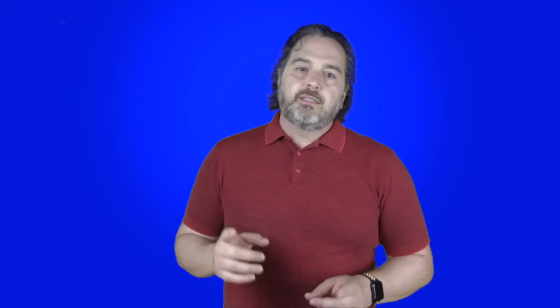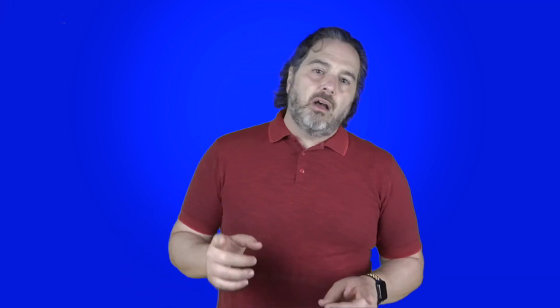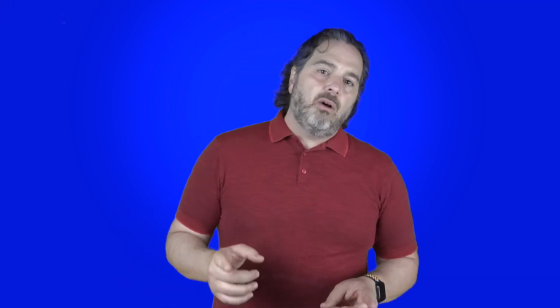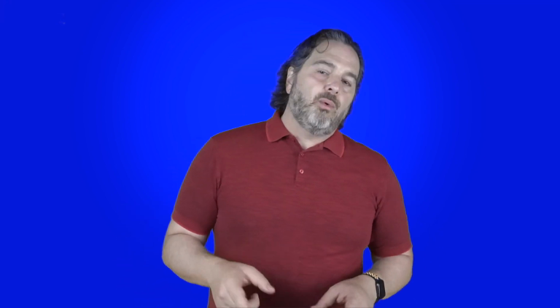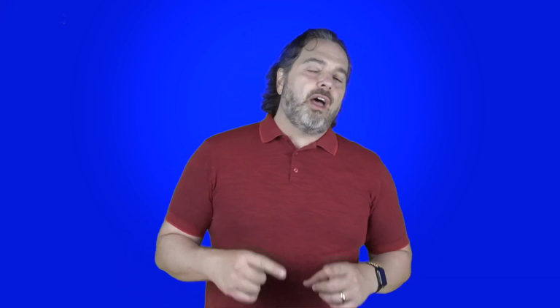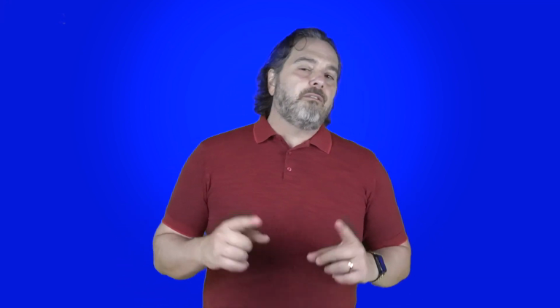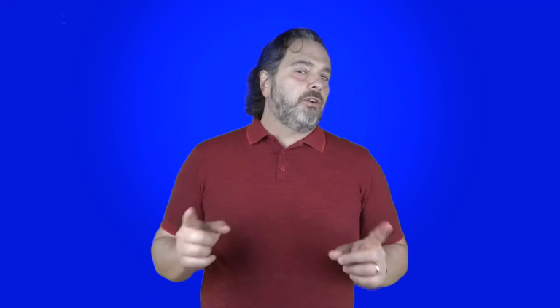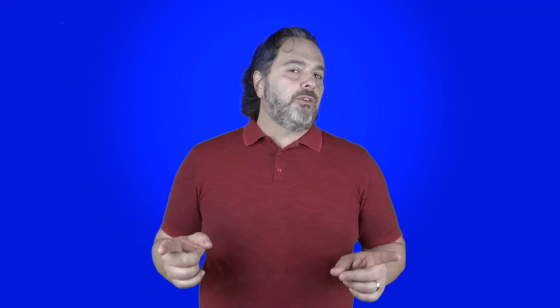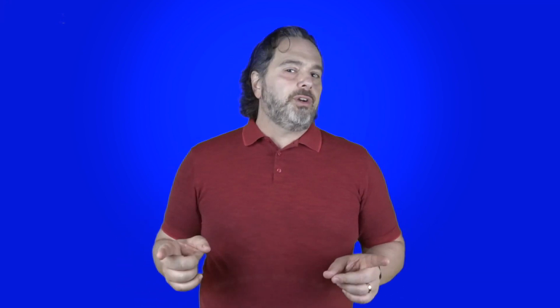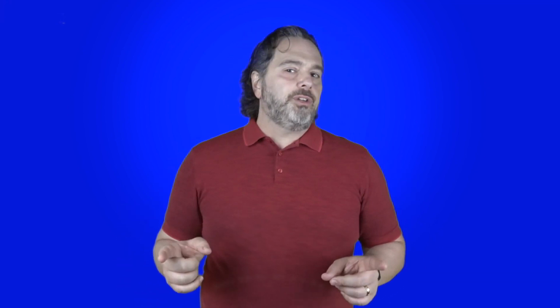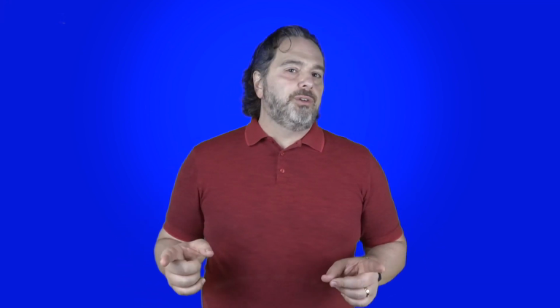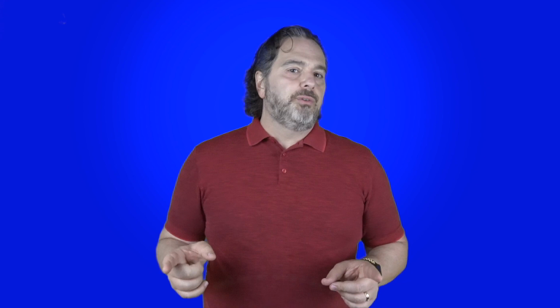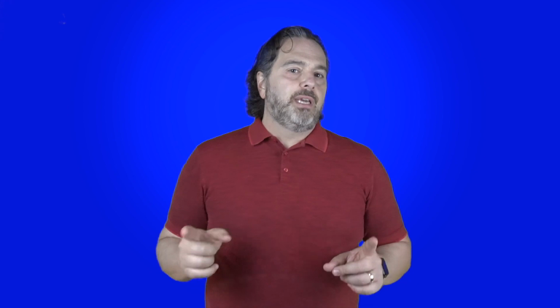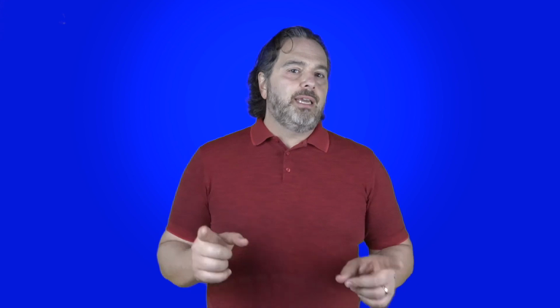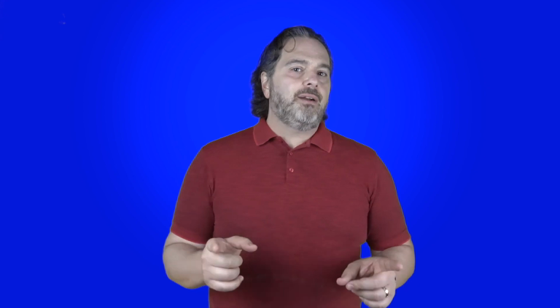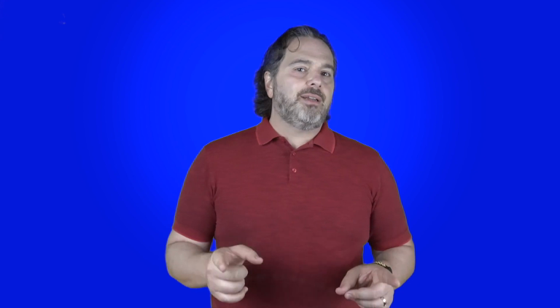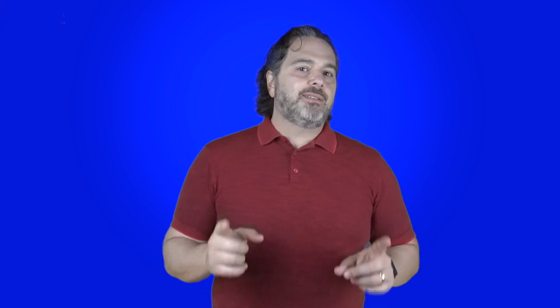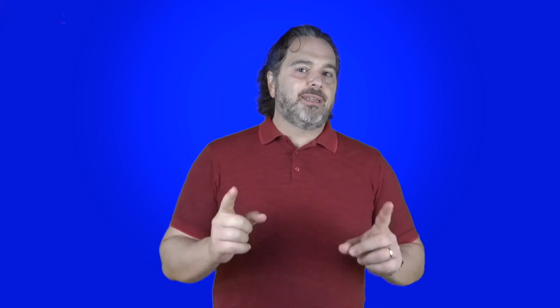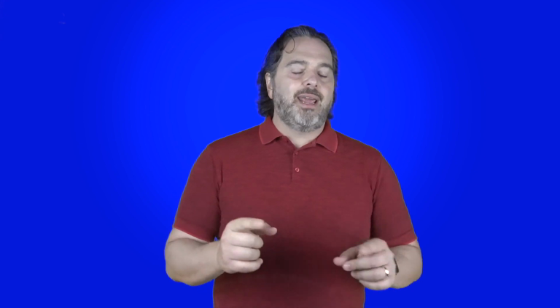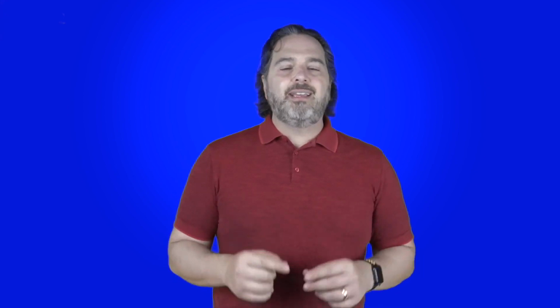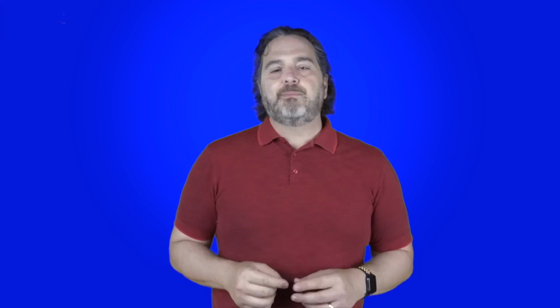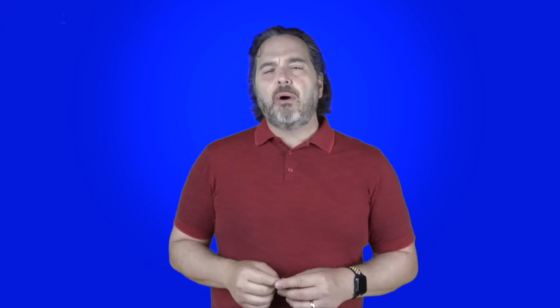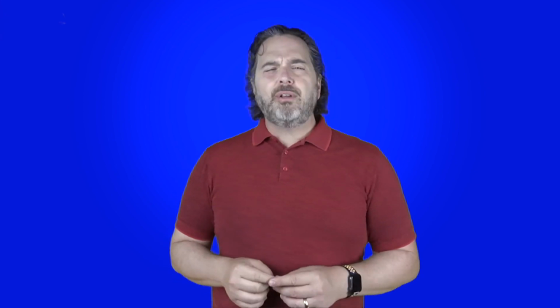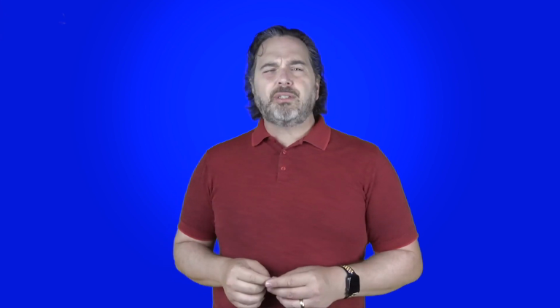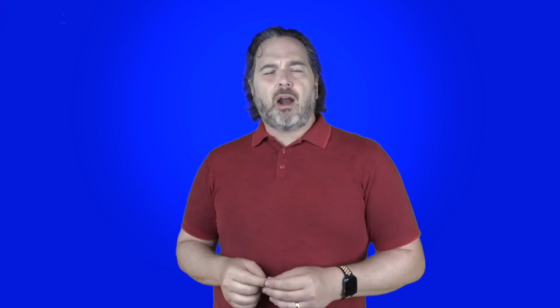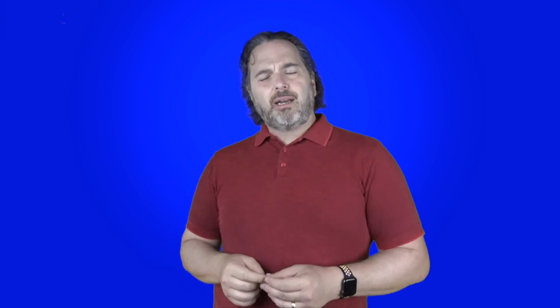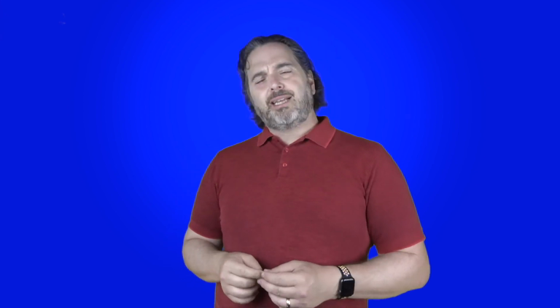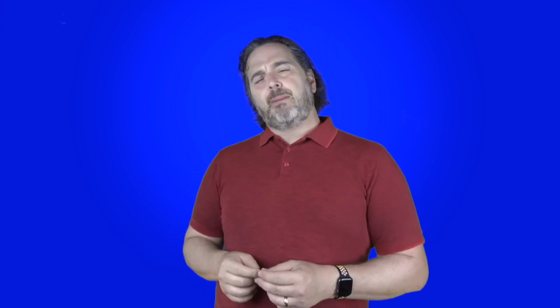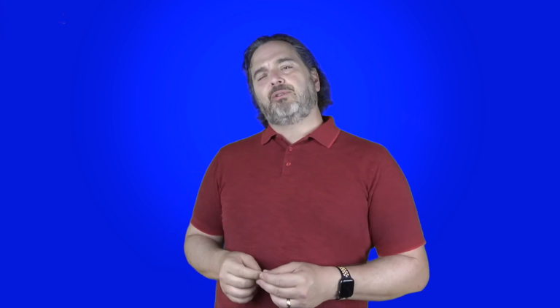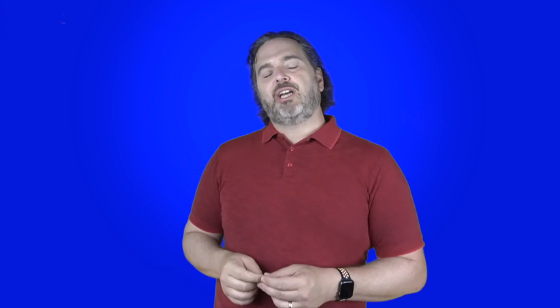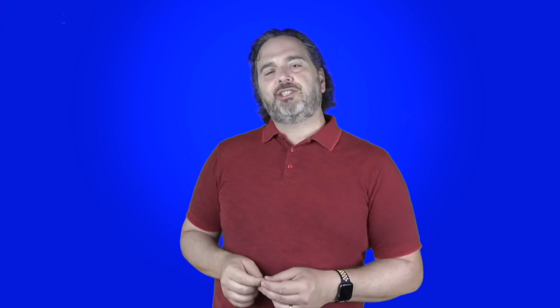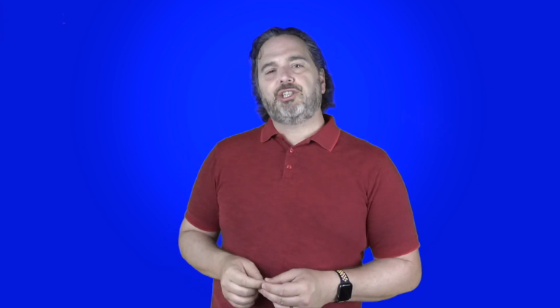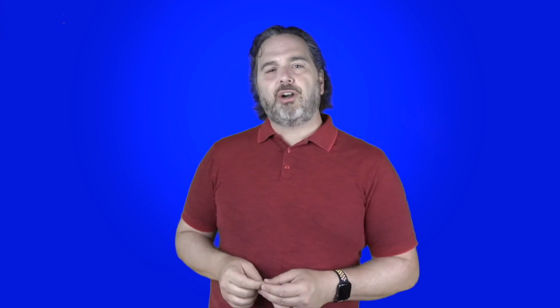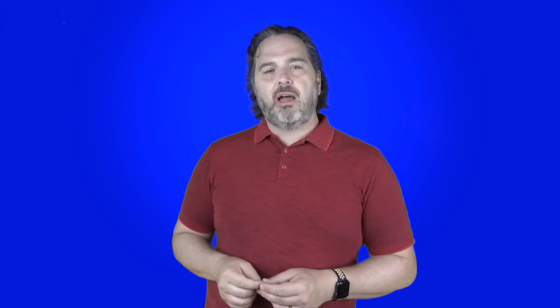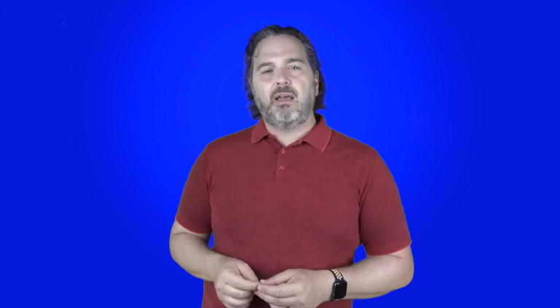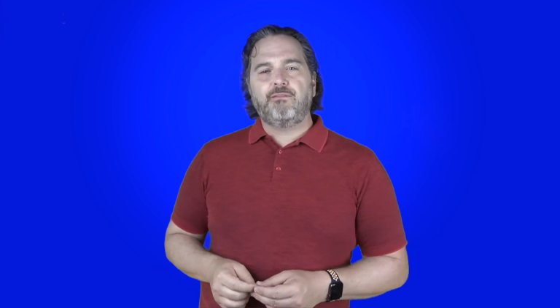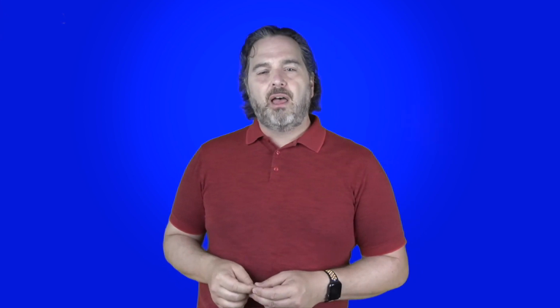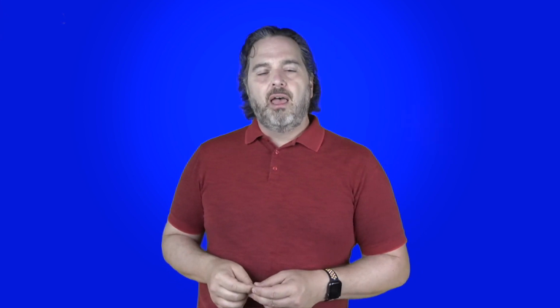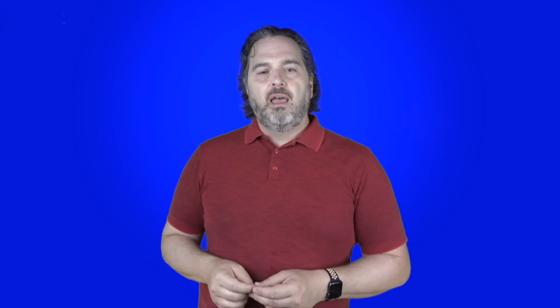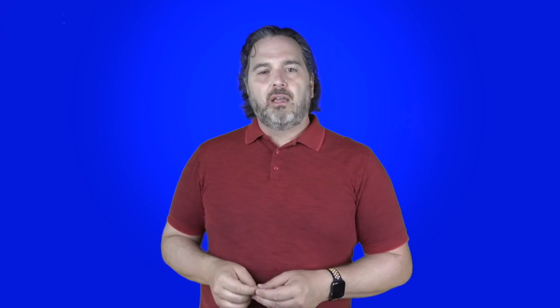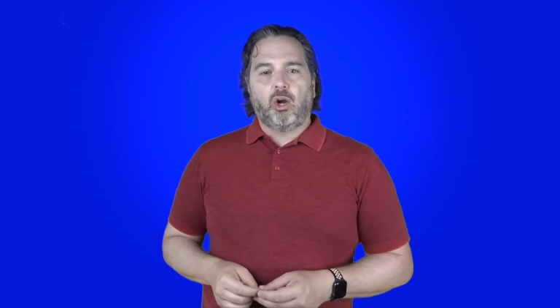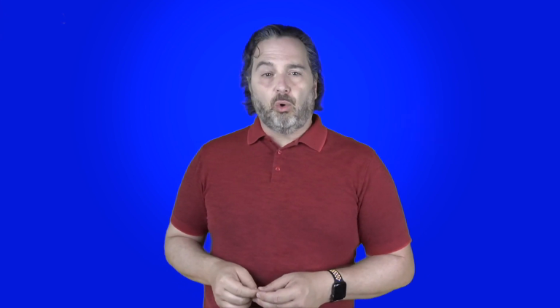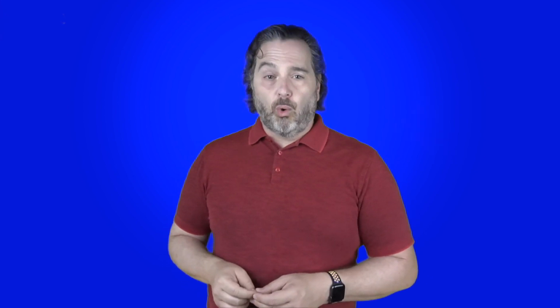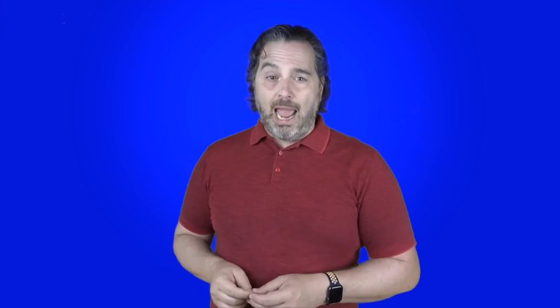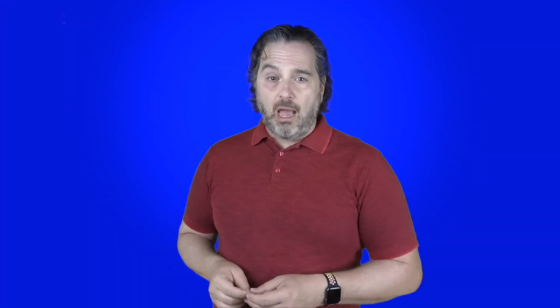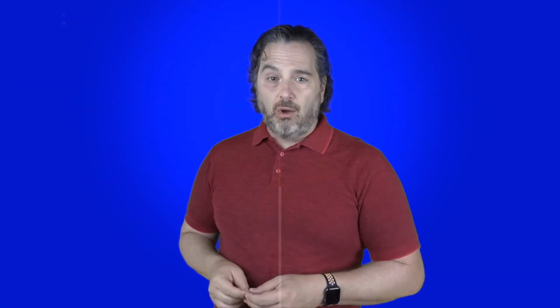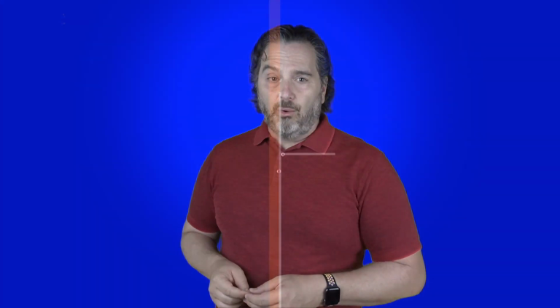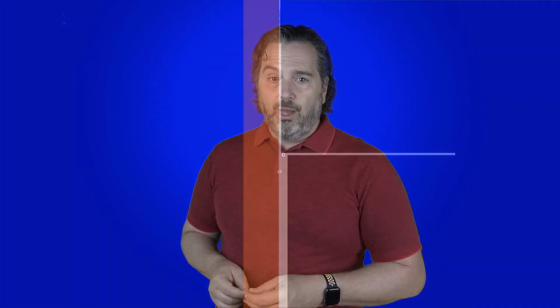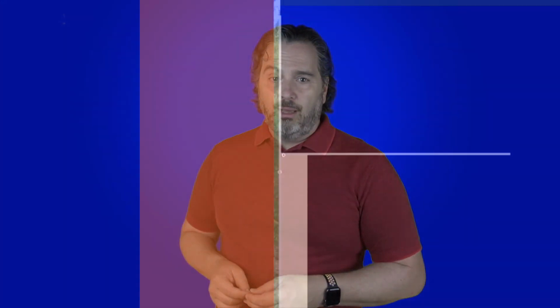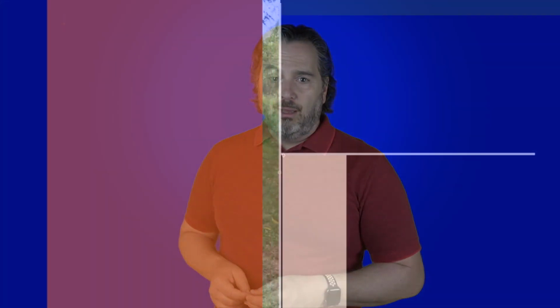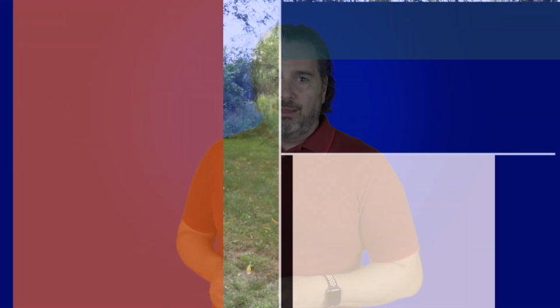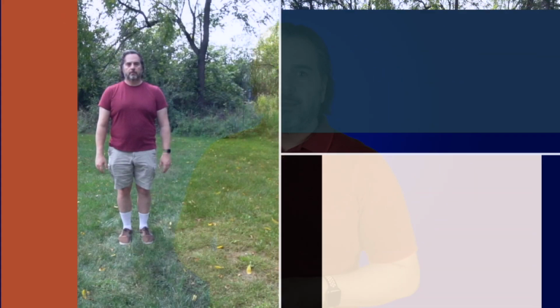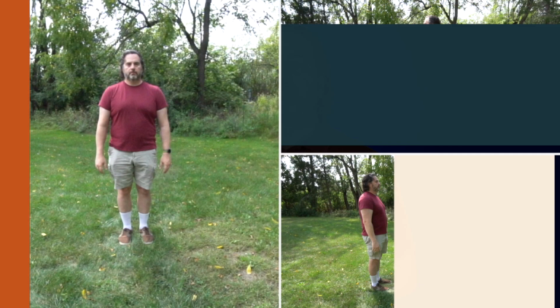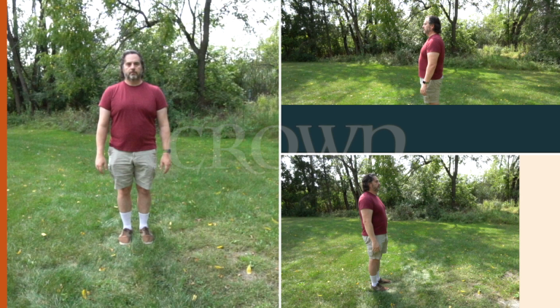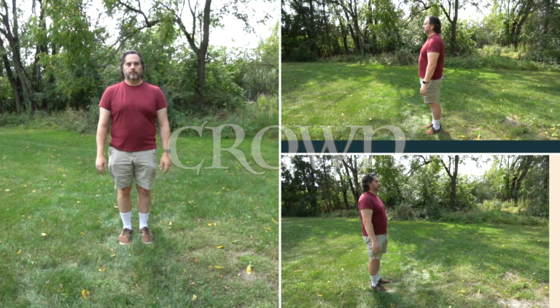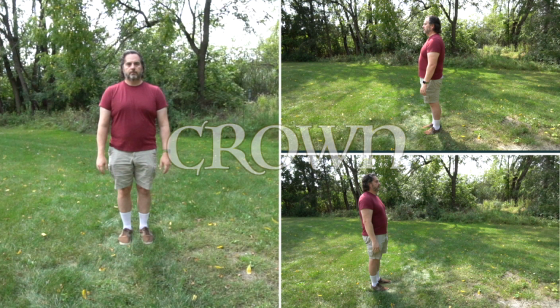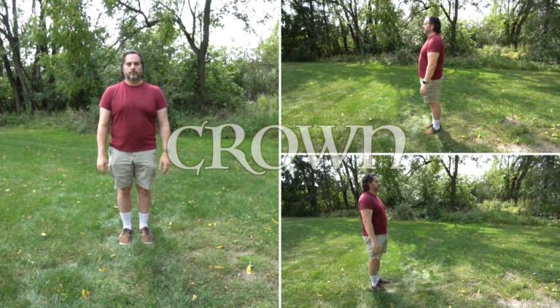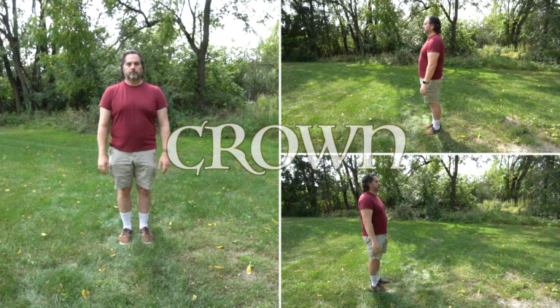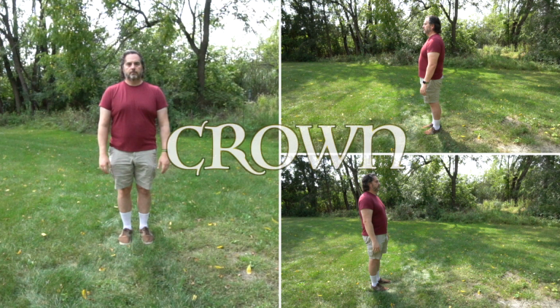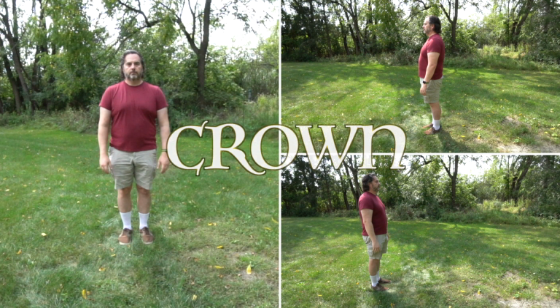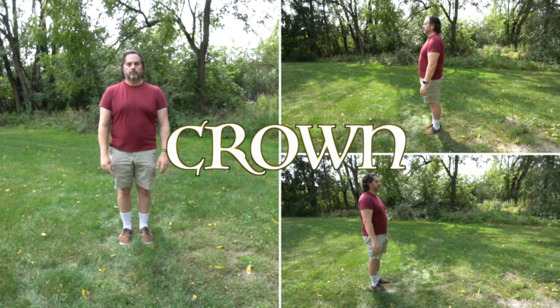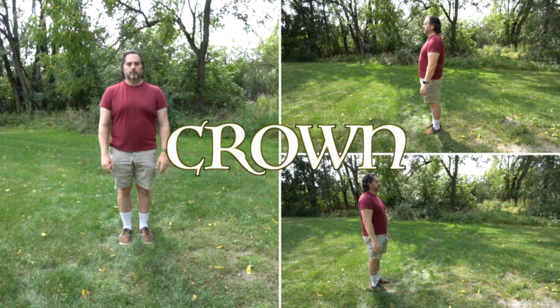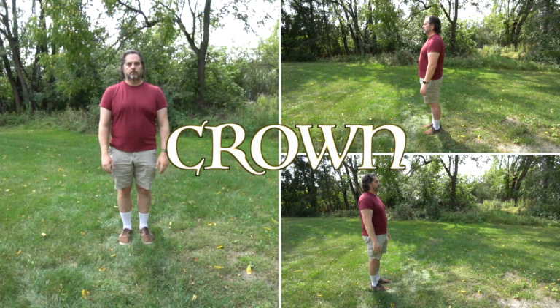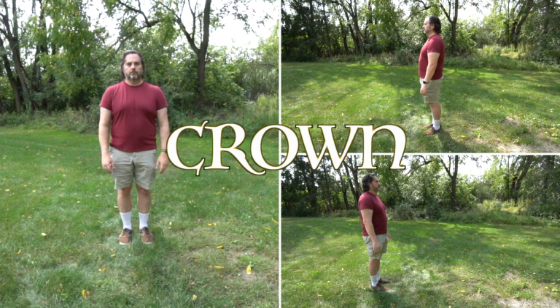So, without further ado, here is today's bonus archetypal gesture of Crown. Crown.